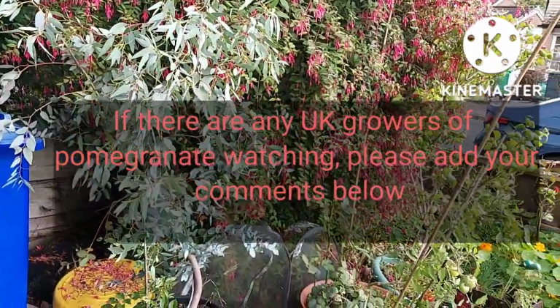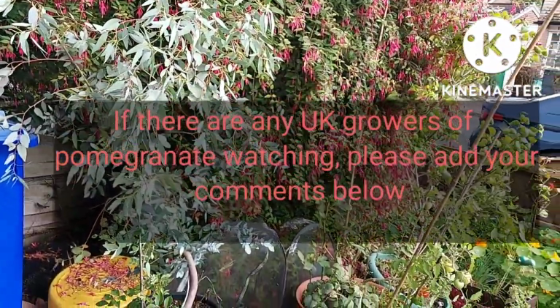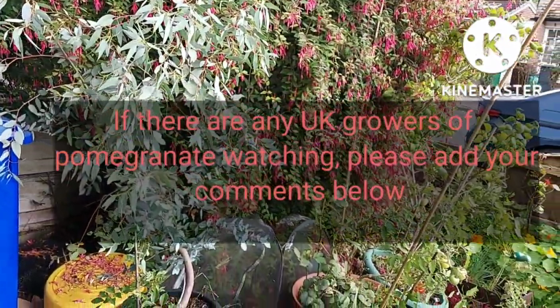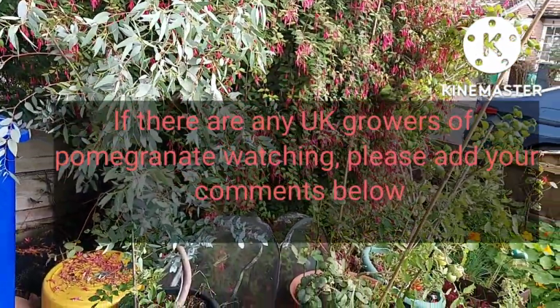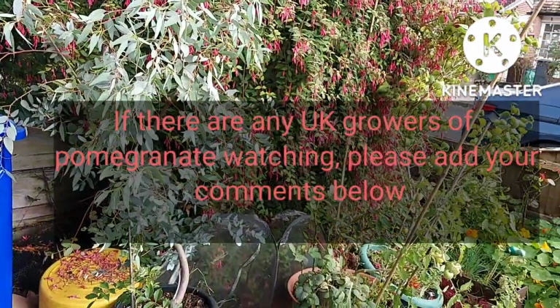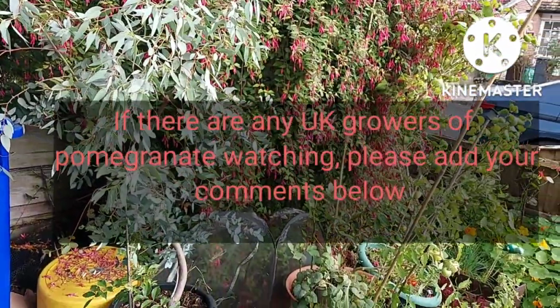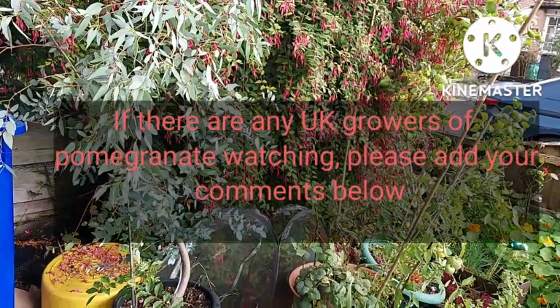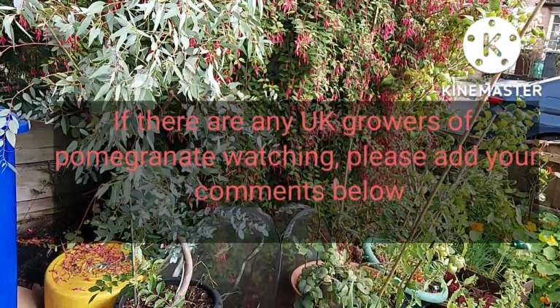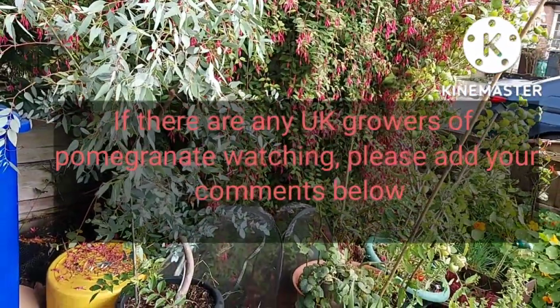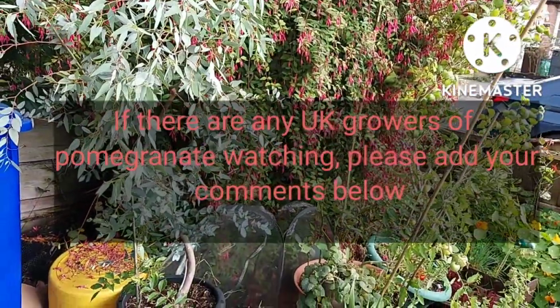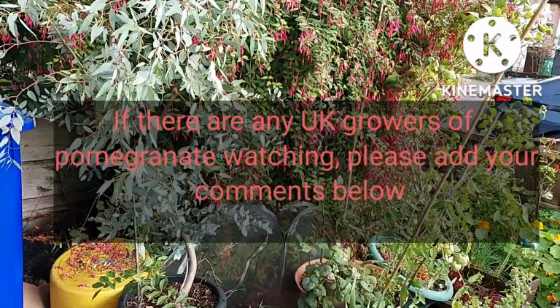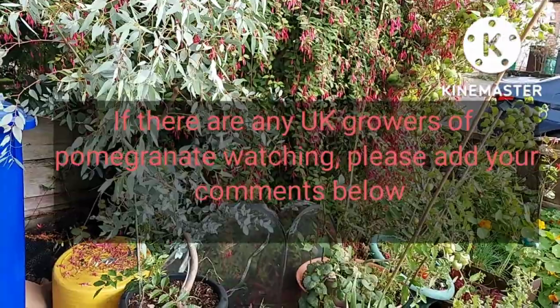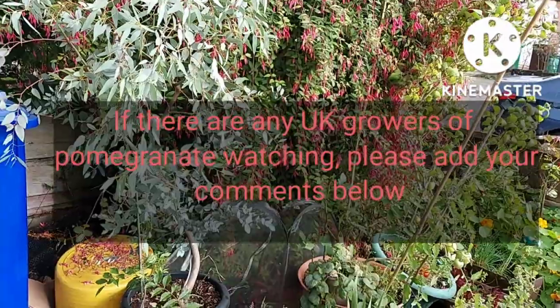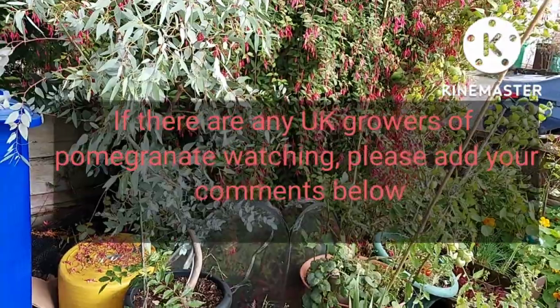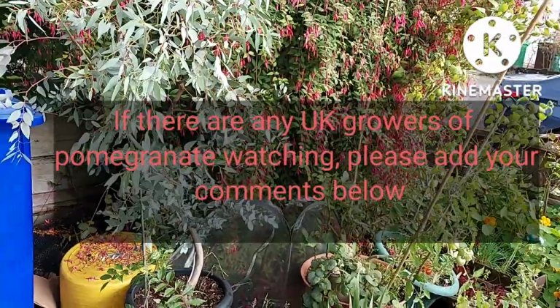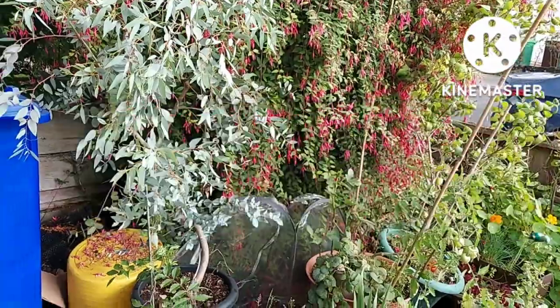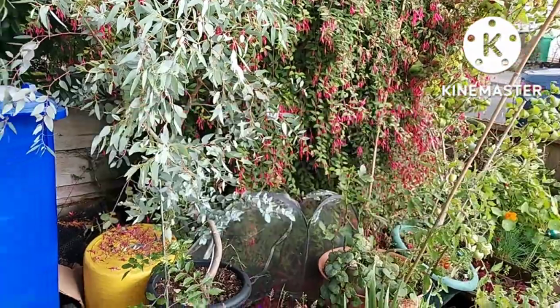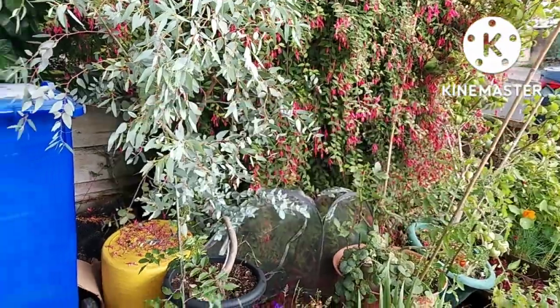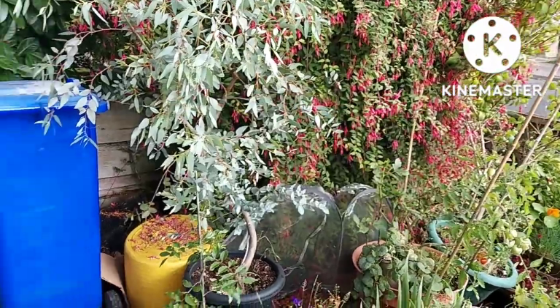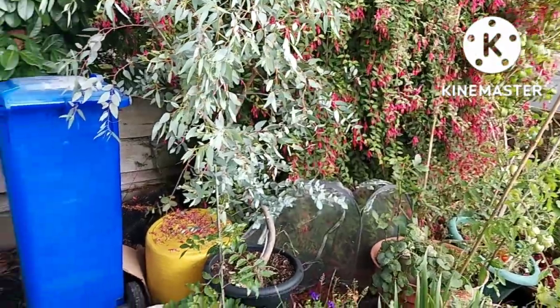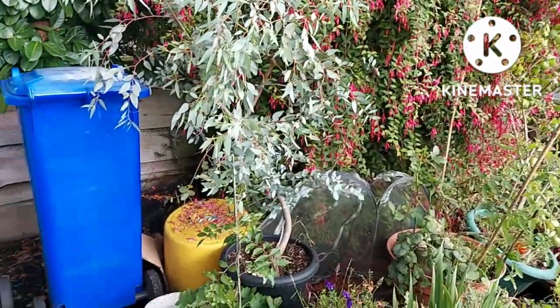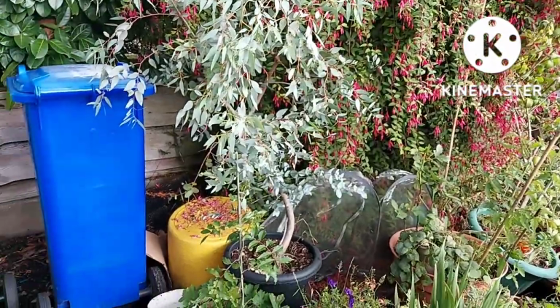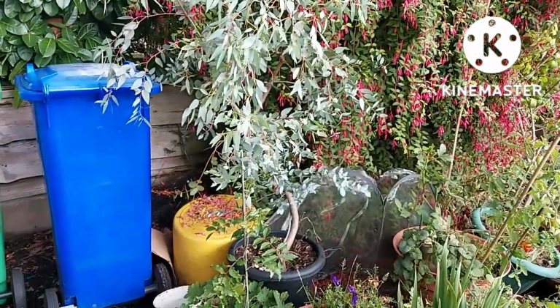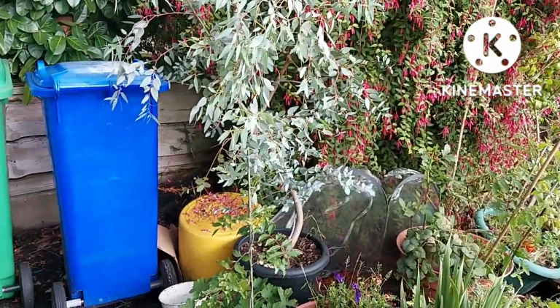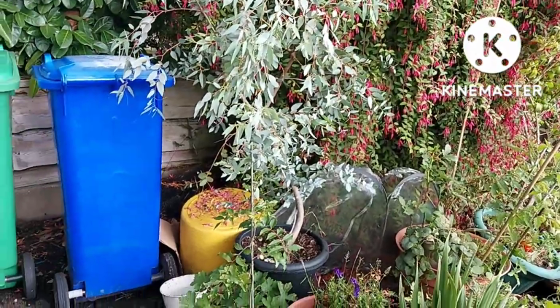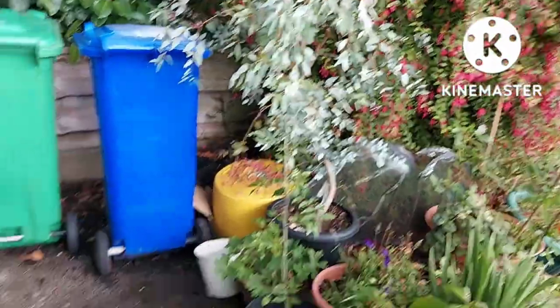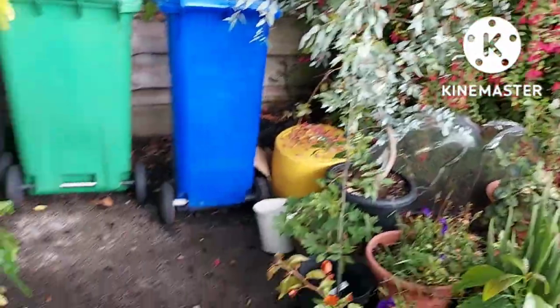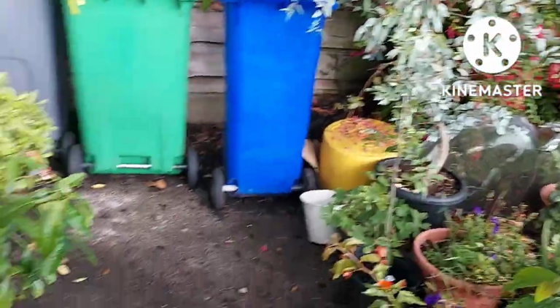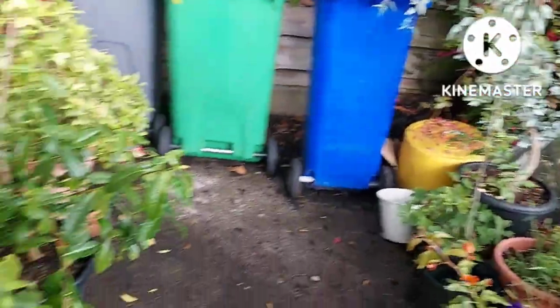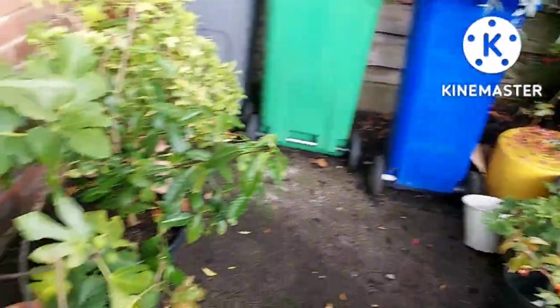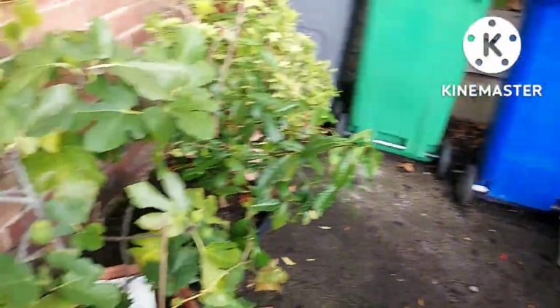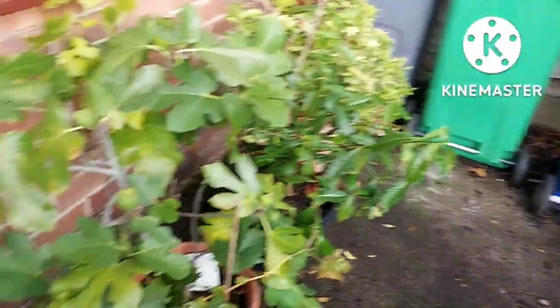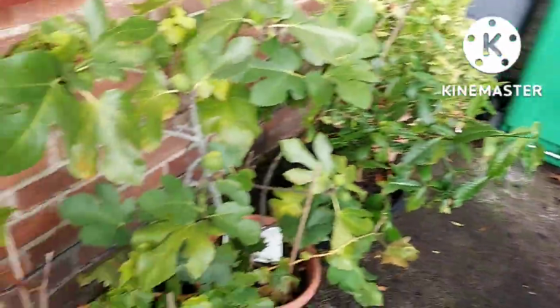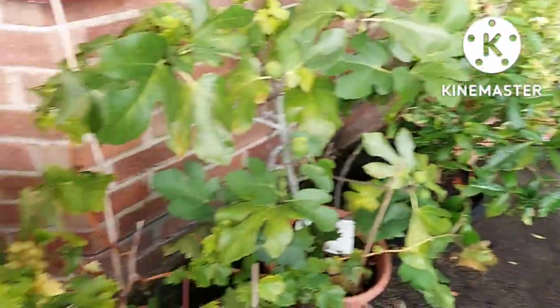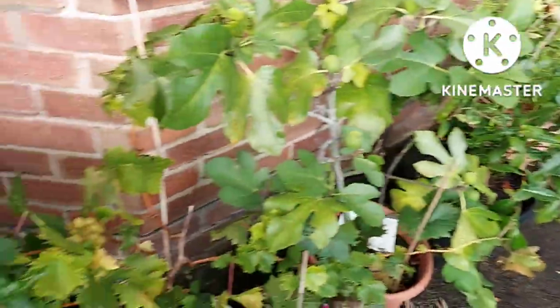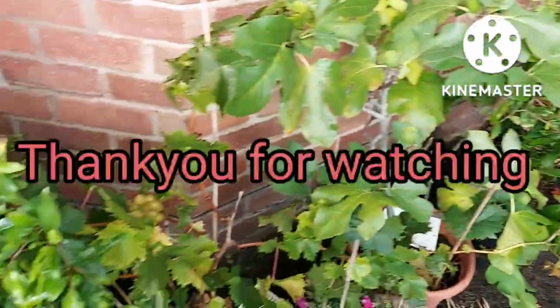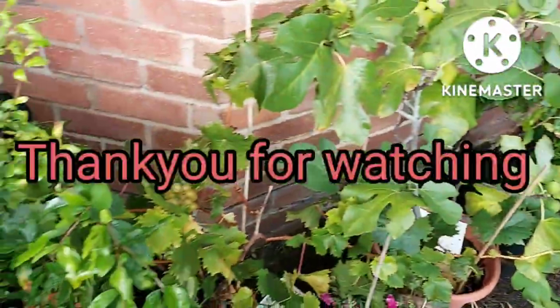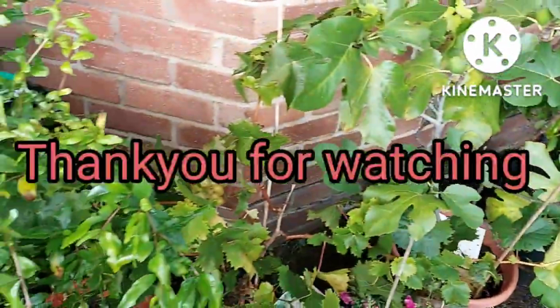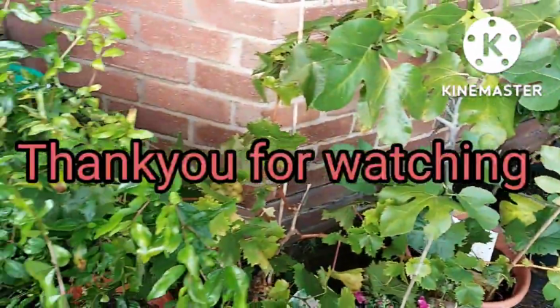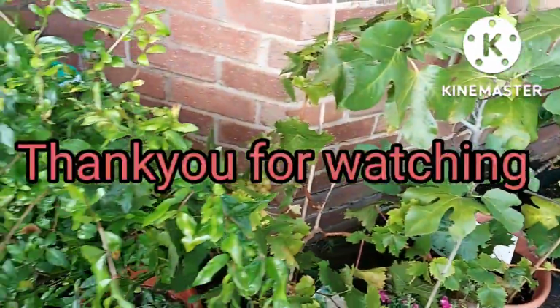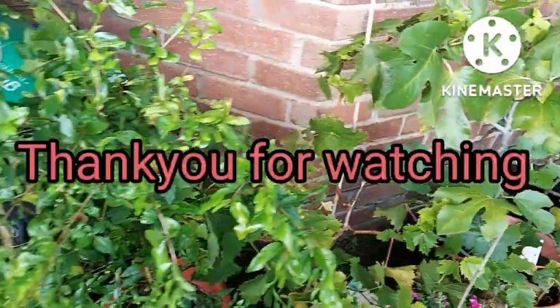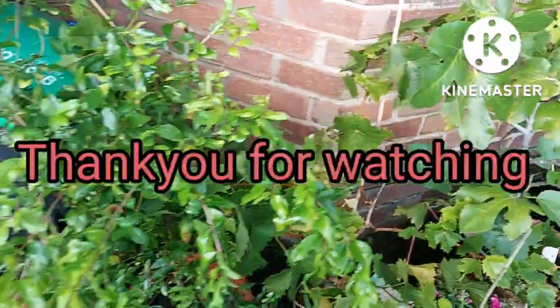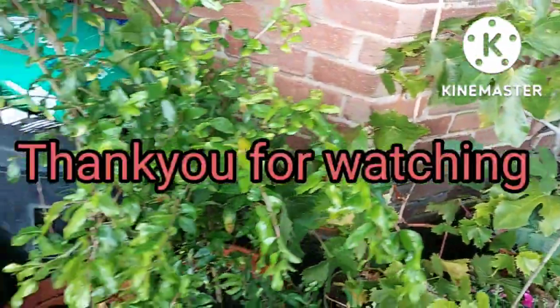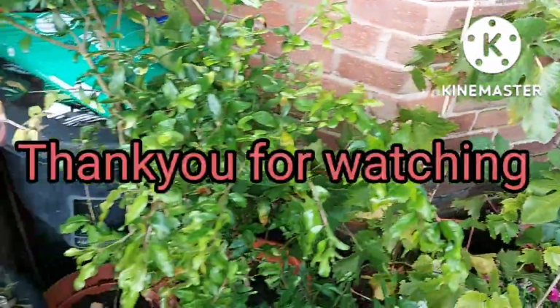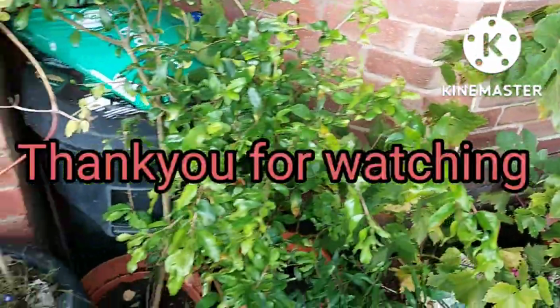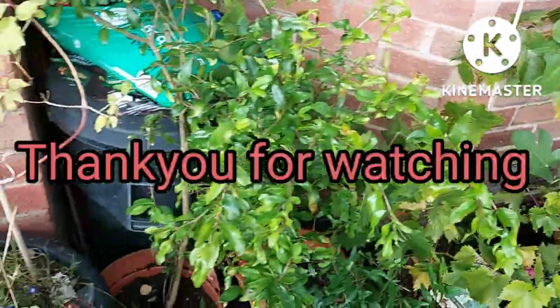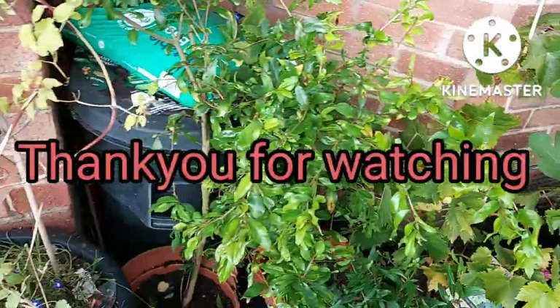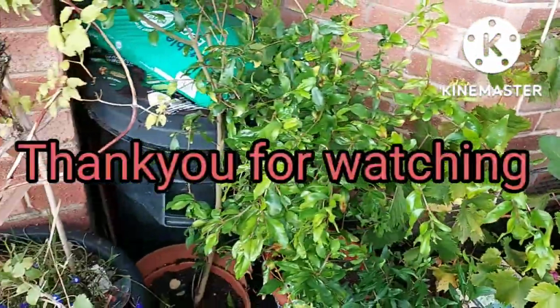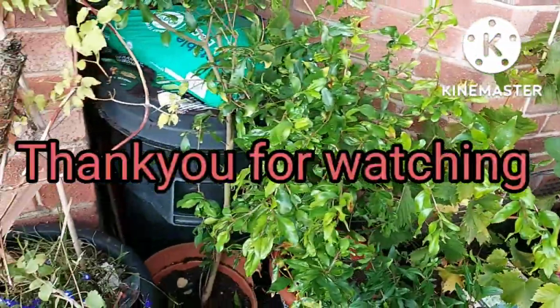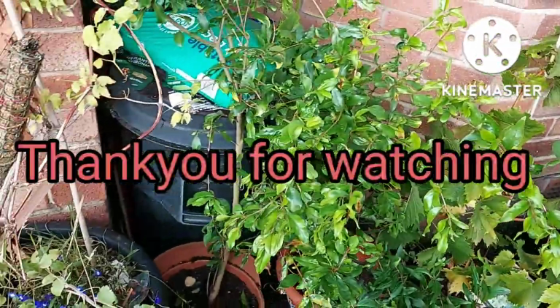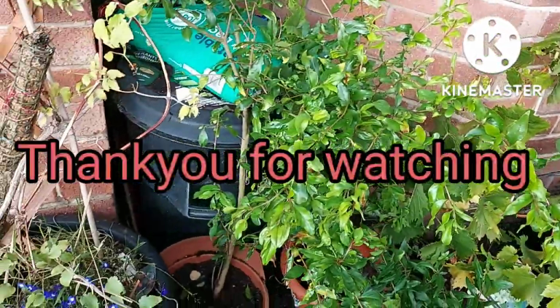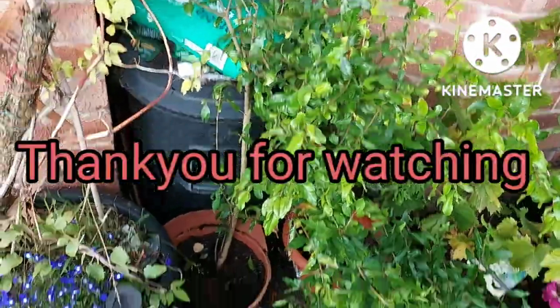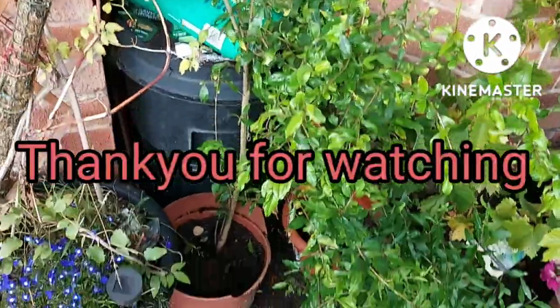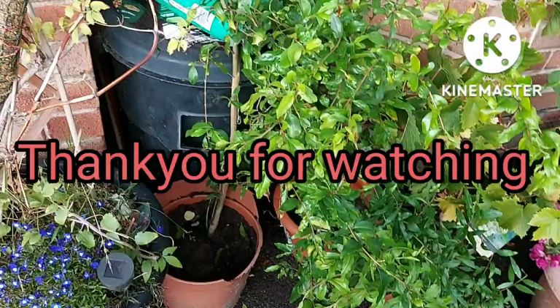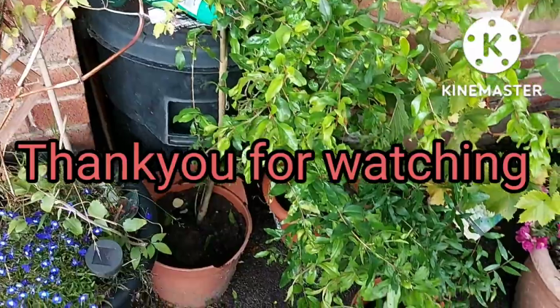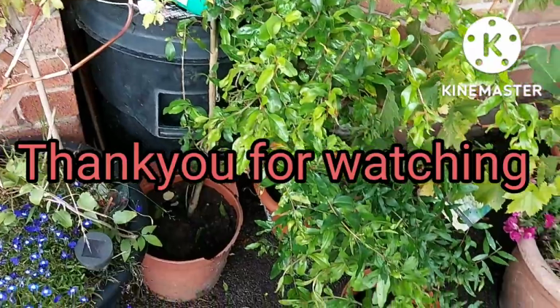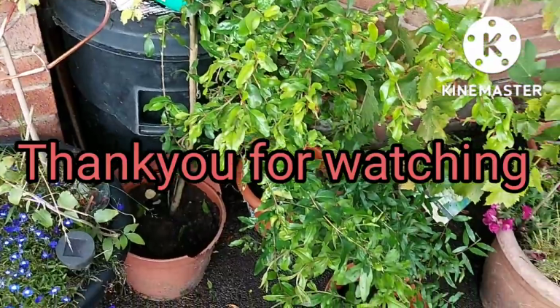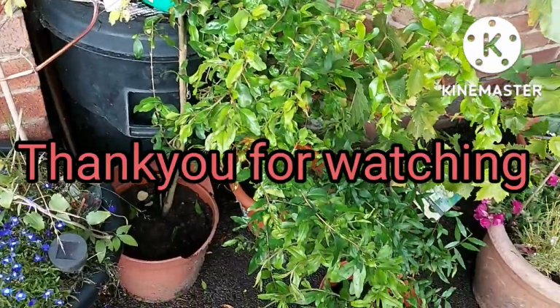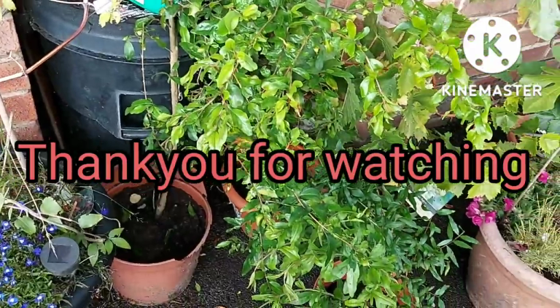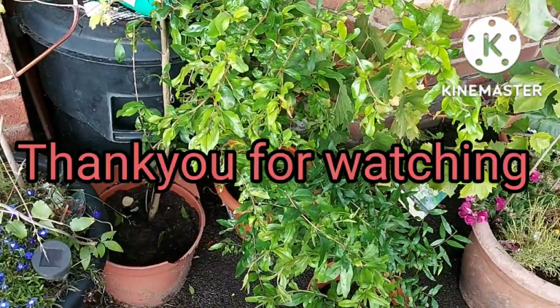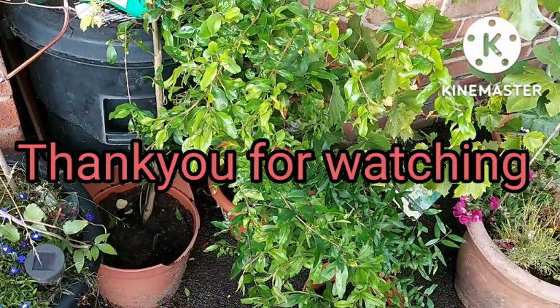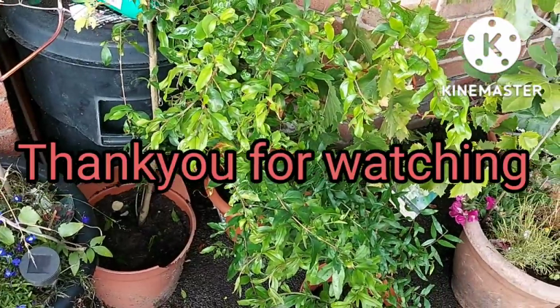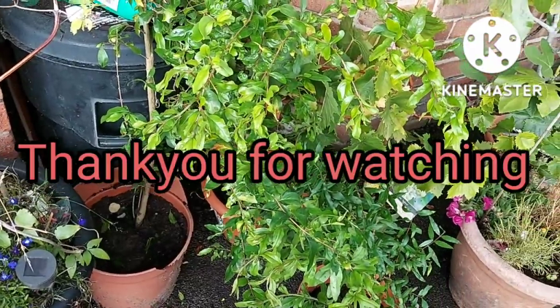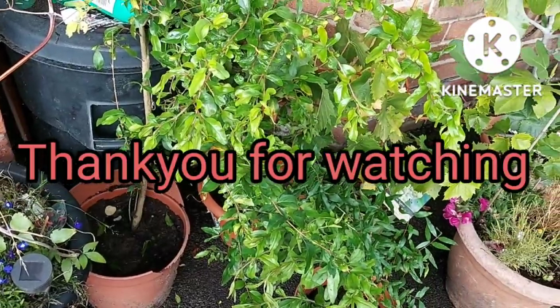If anyone else is growing pomegranates here in the UK and they're growing them successfully — they've got them to flower and fruit — please add your comments in the comment box below. Thanks for watching everyone, take care, bye!